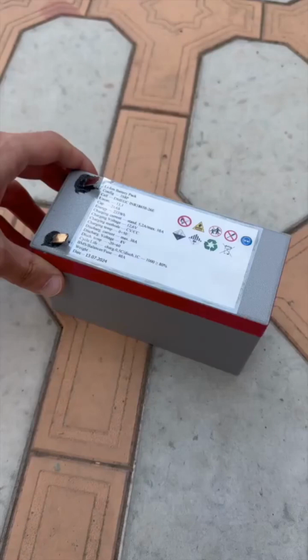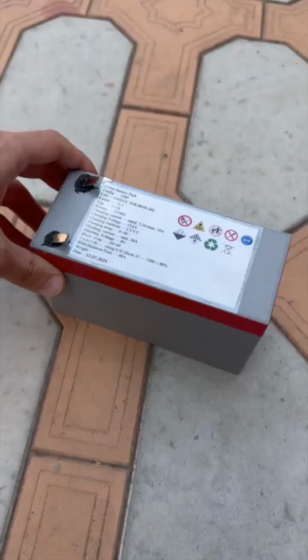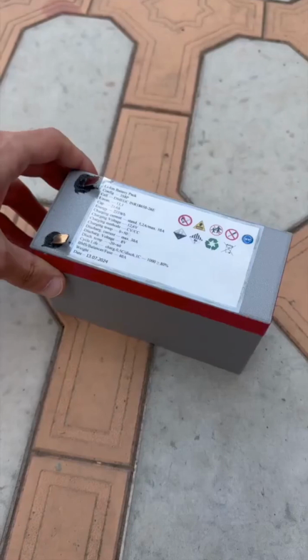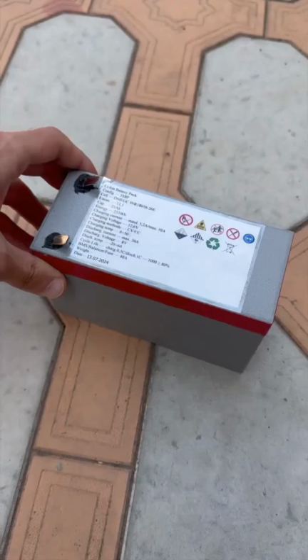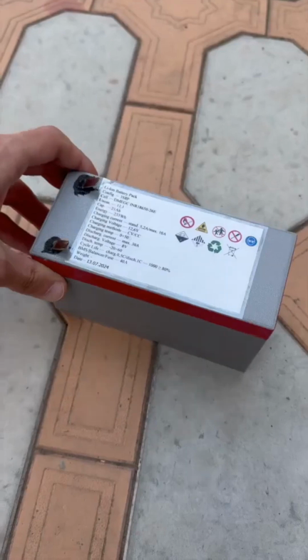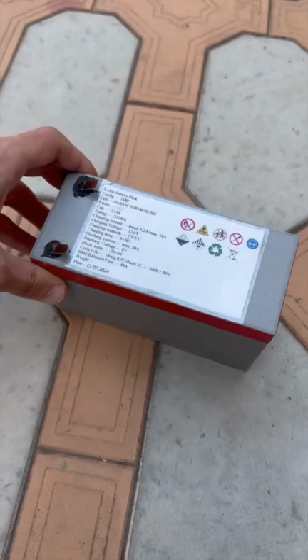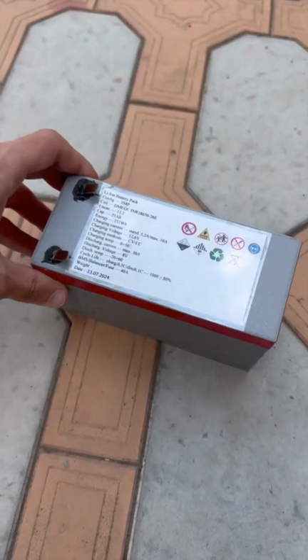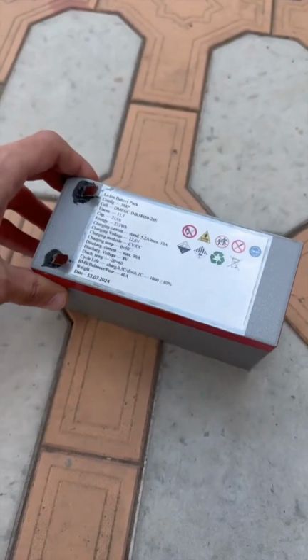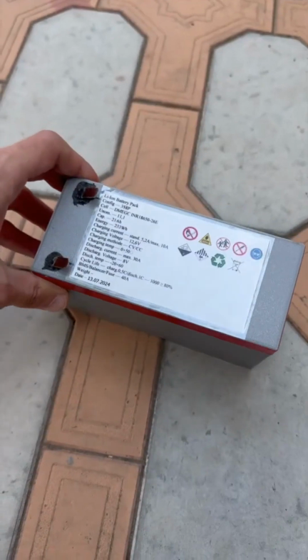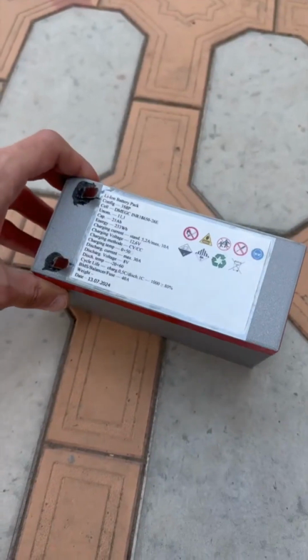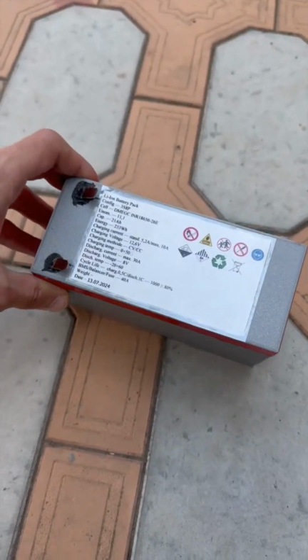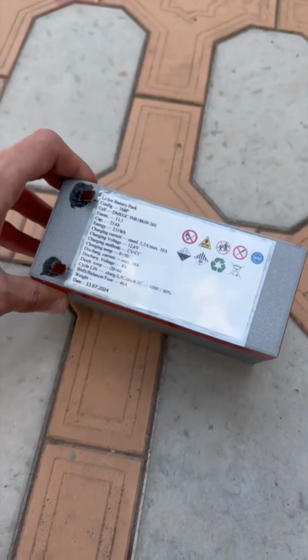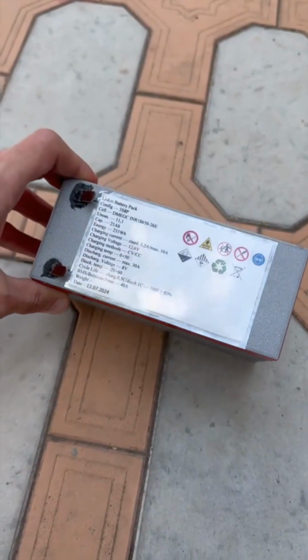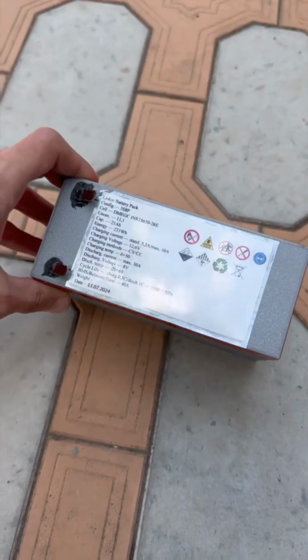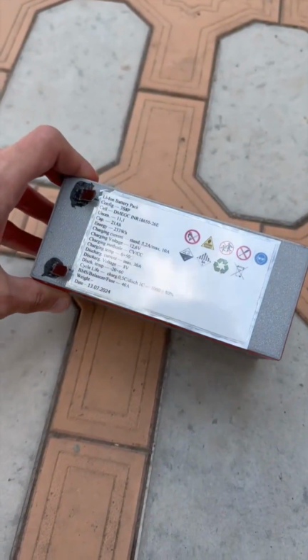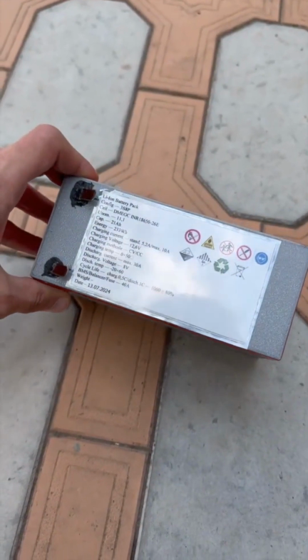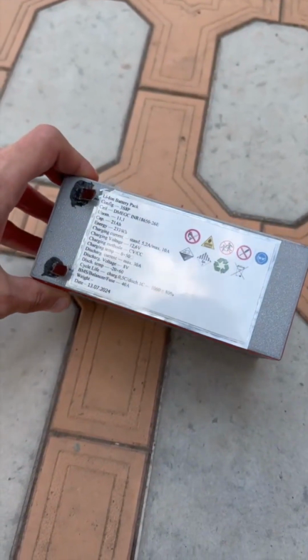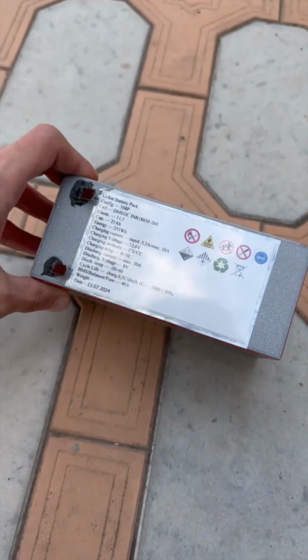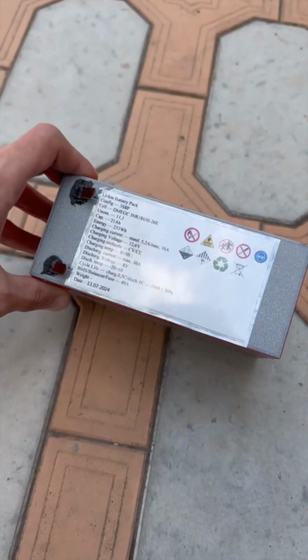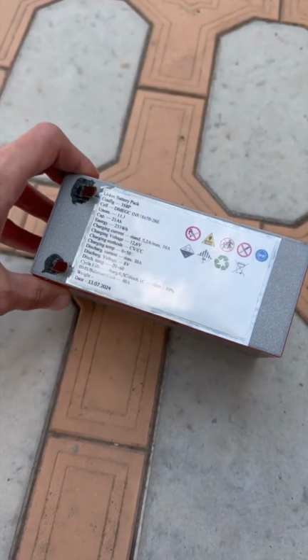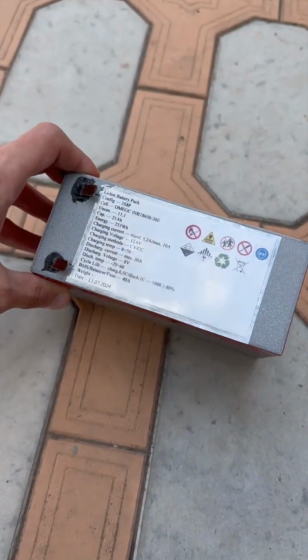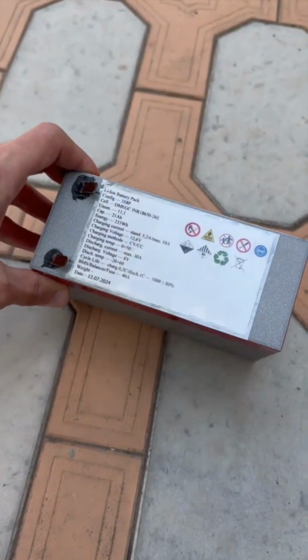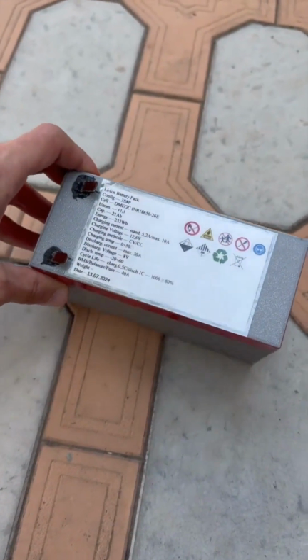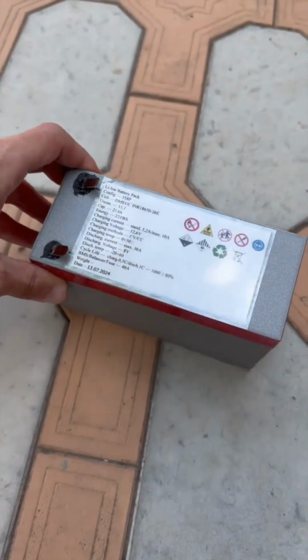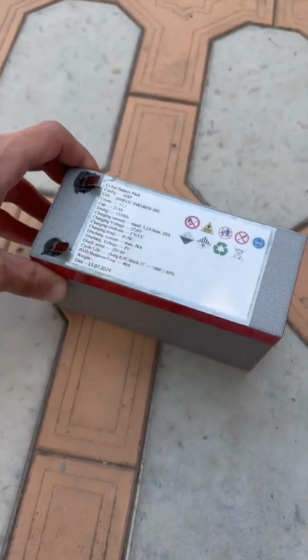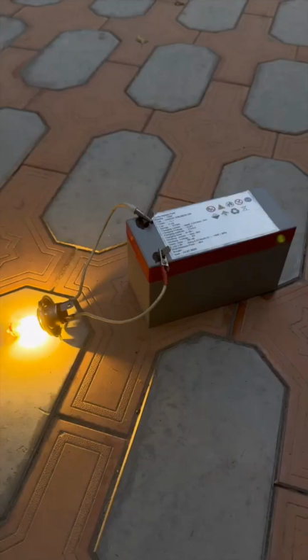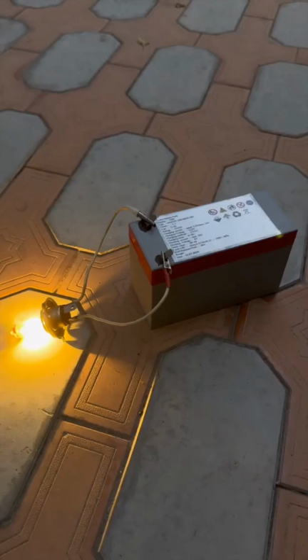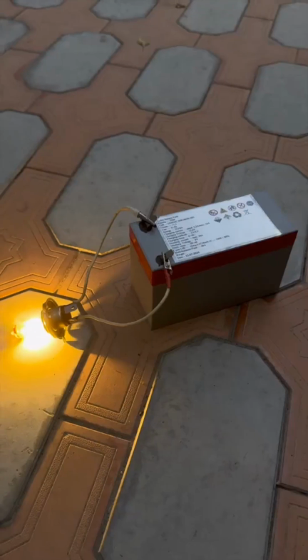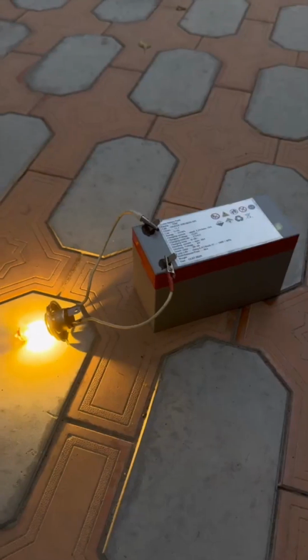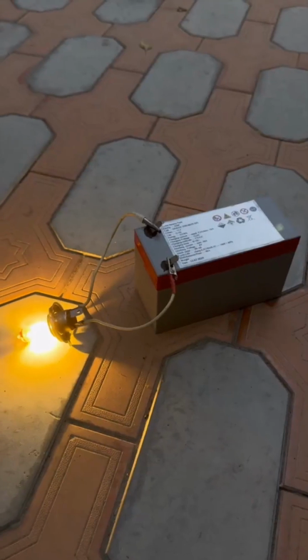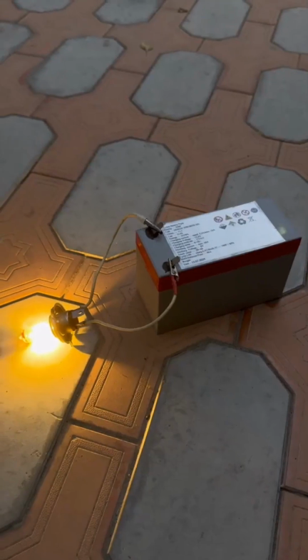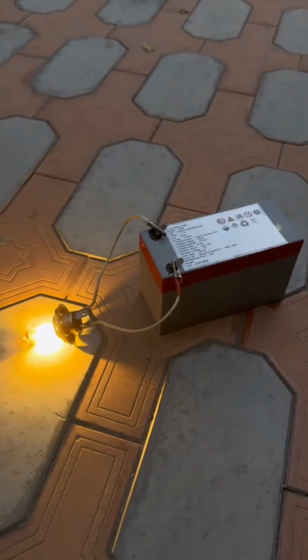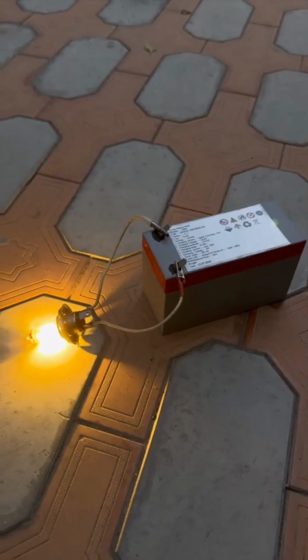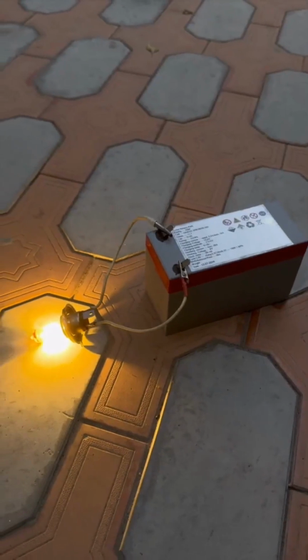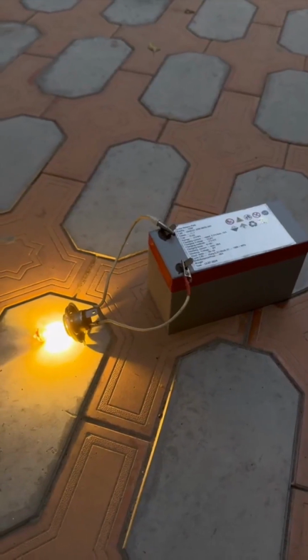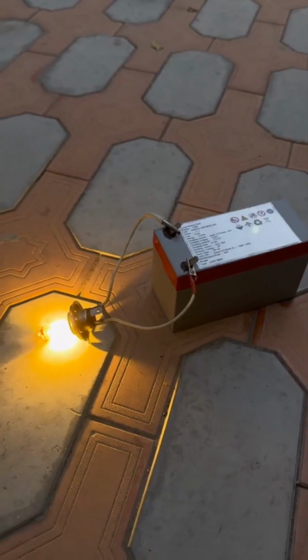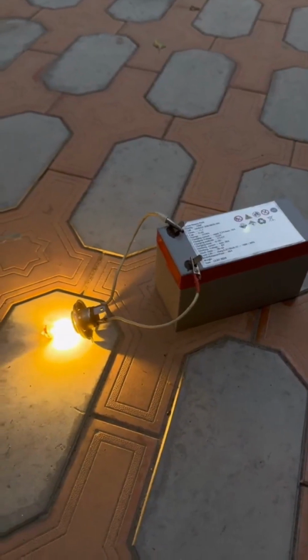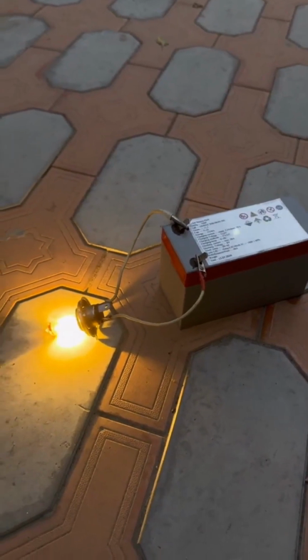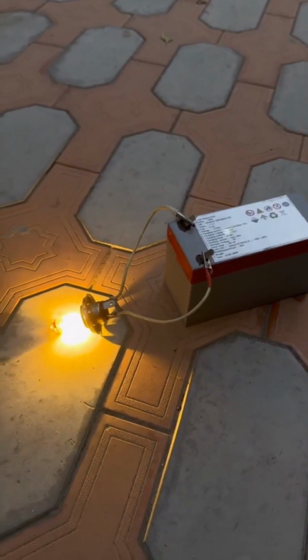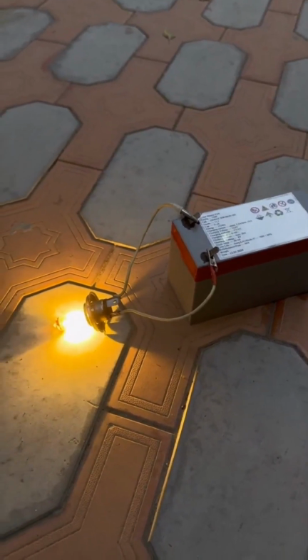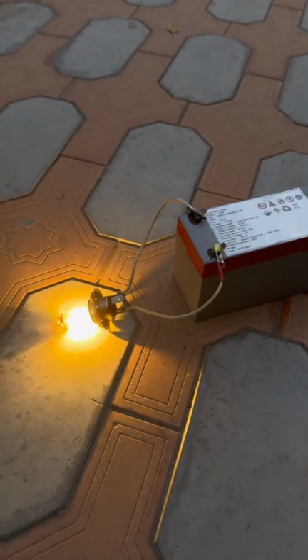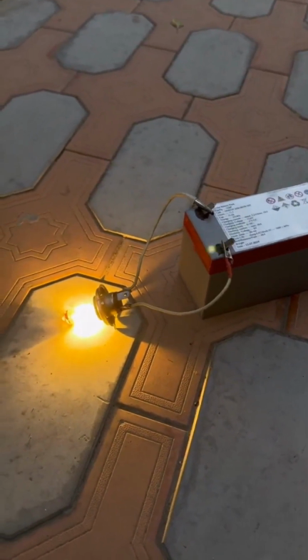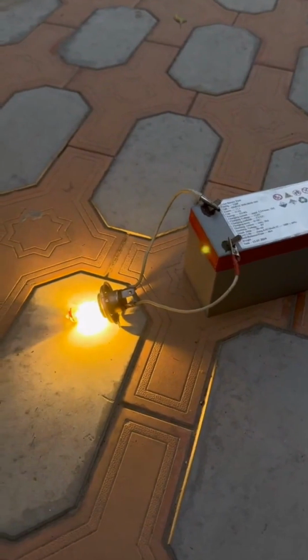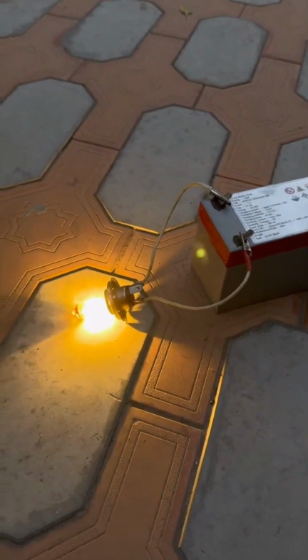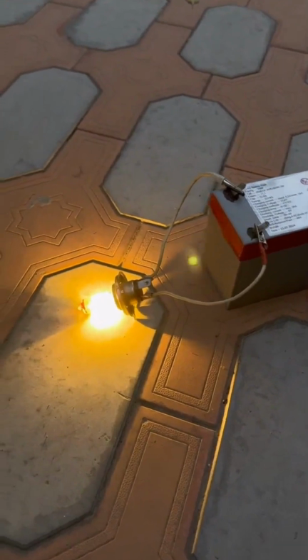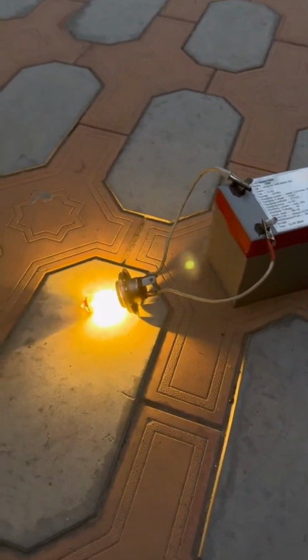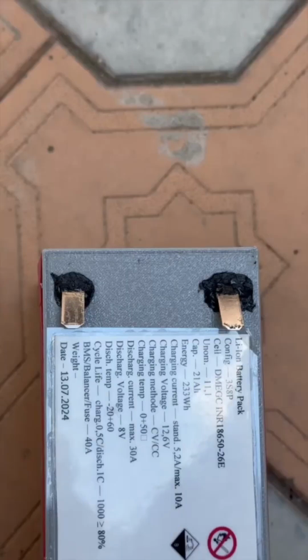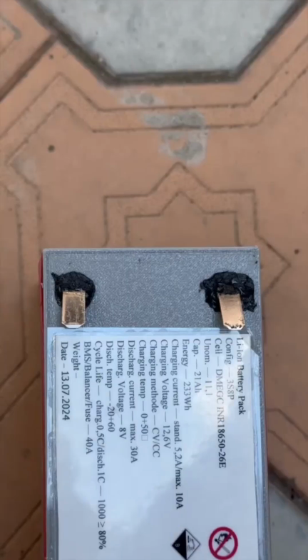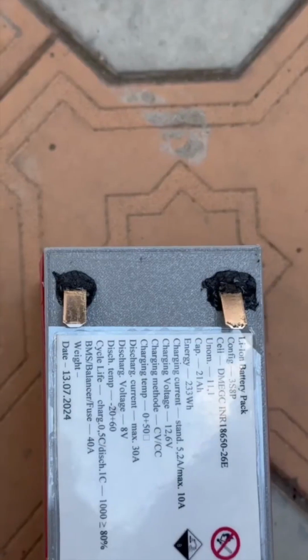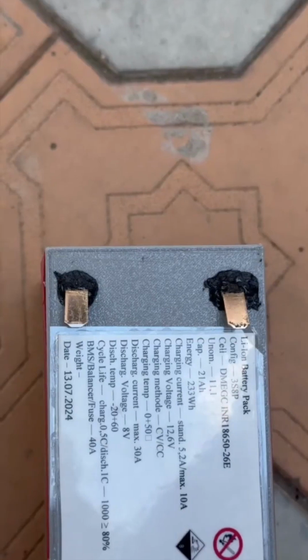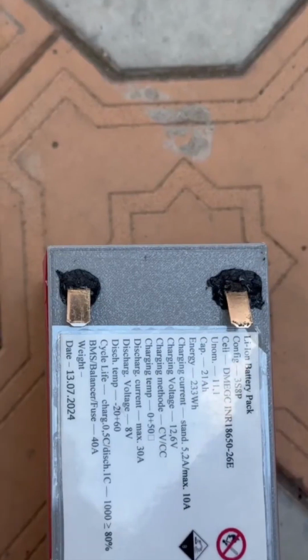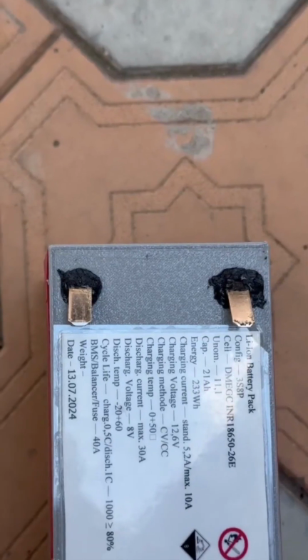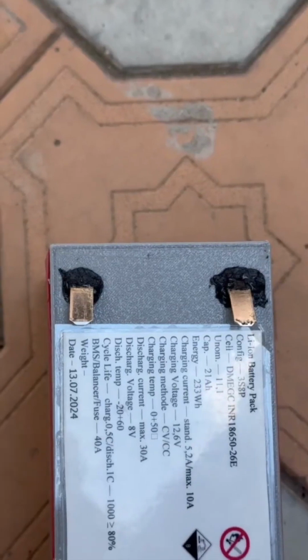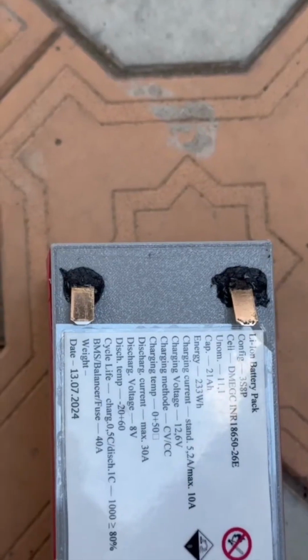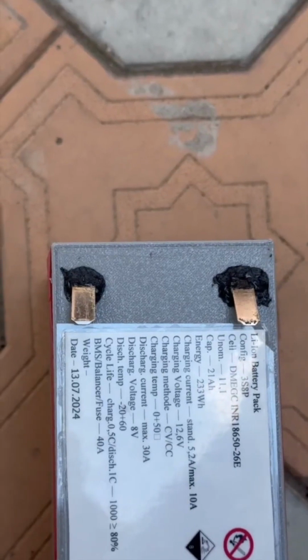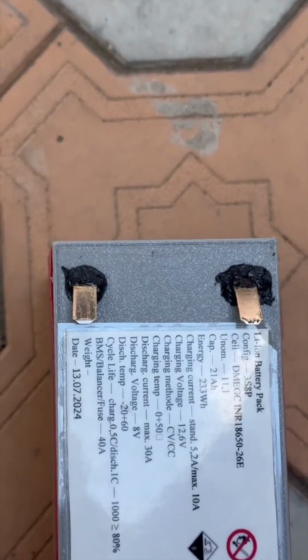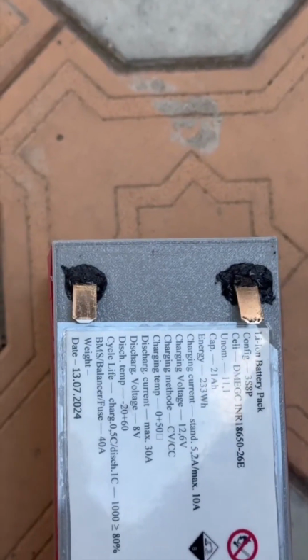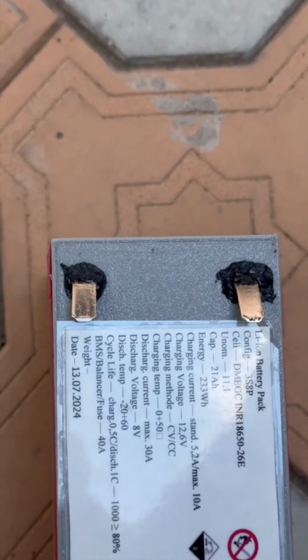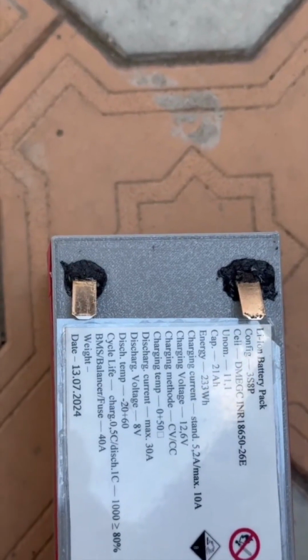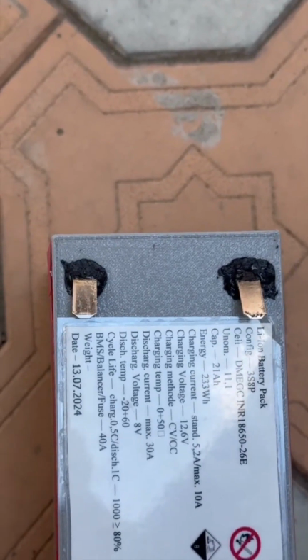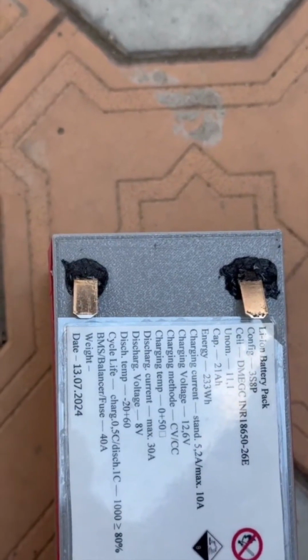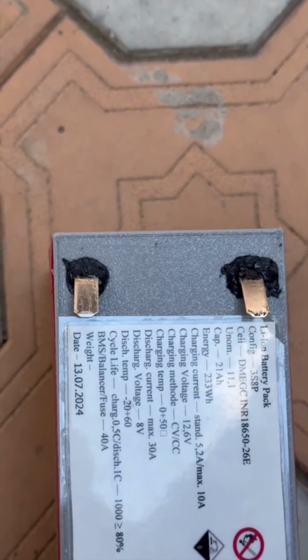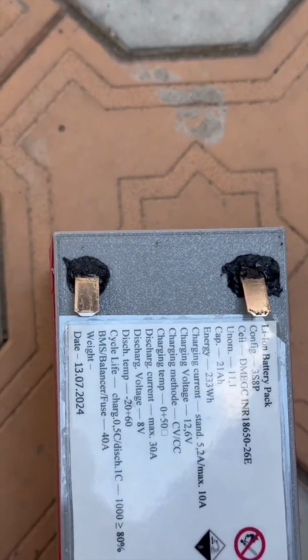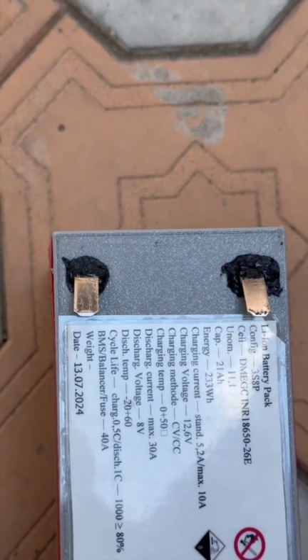A cool lithium-ion battery for an uninterruptible power supply, which will have a capacity many times greater than its lead counterpart — you can make it yourself.